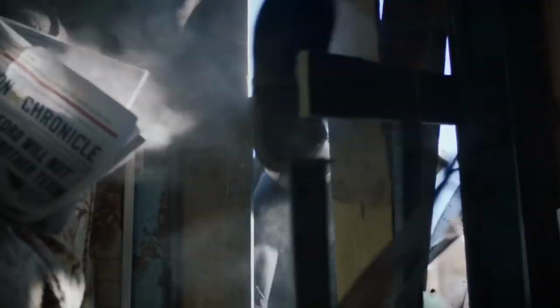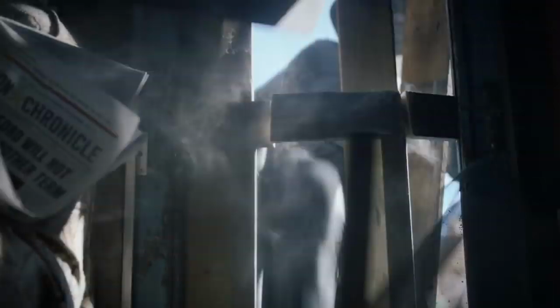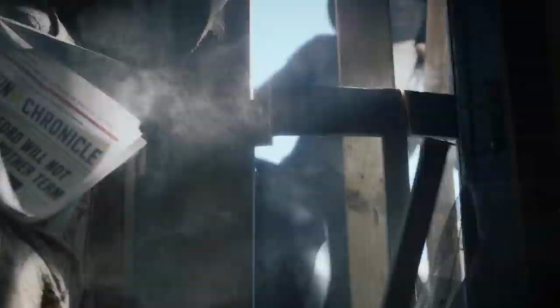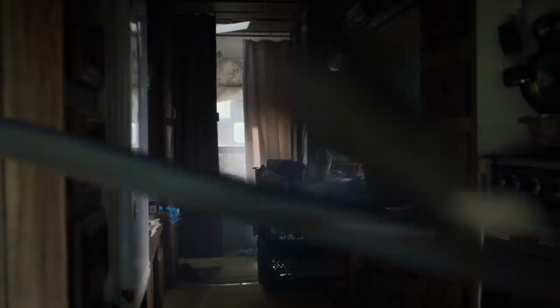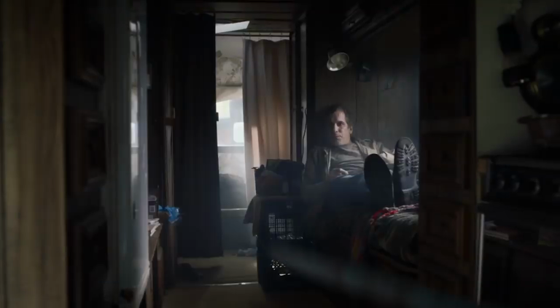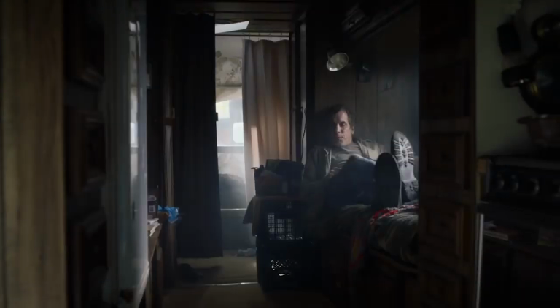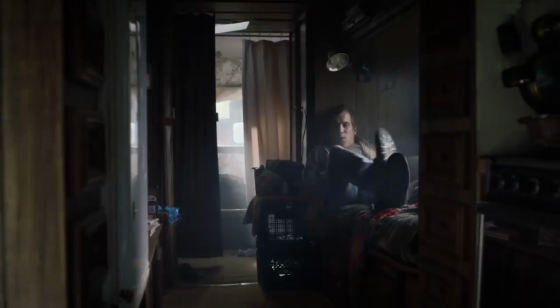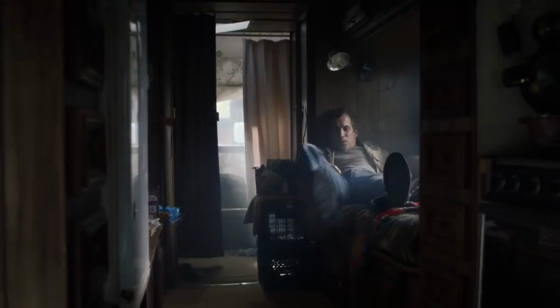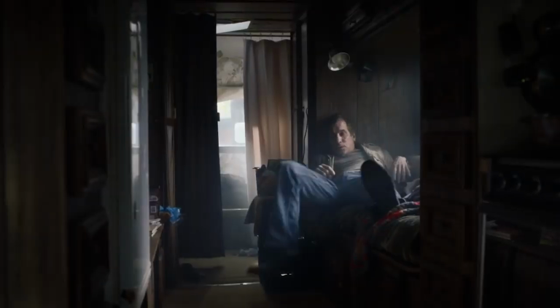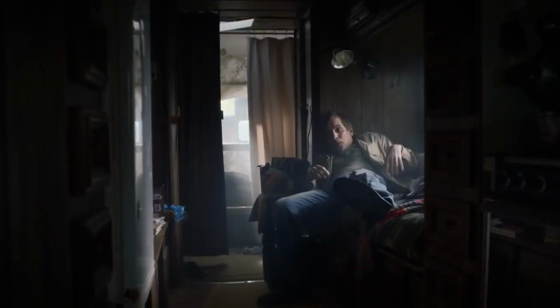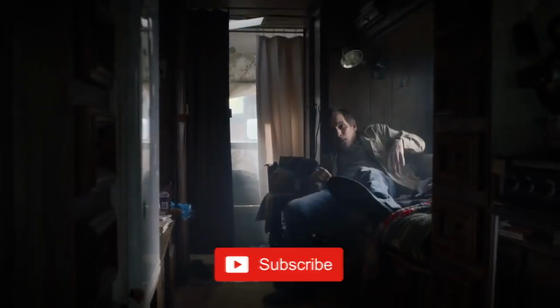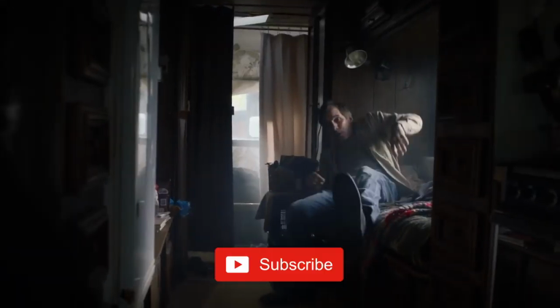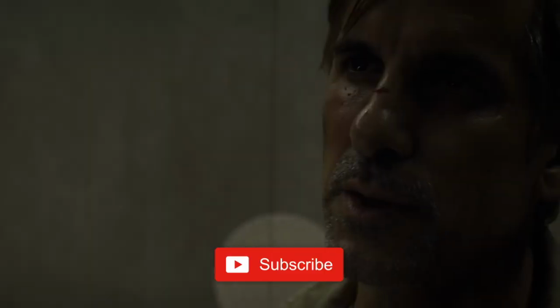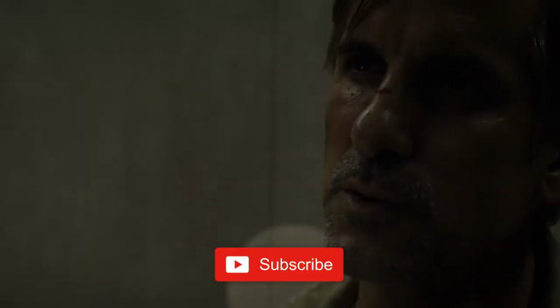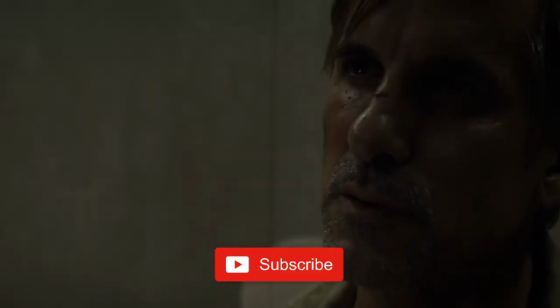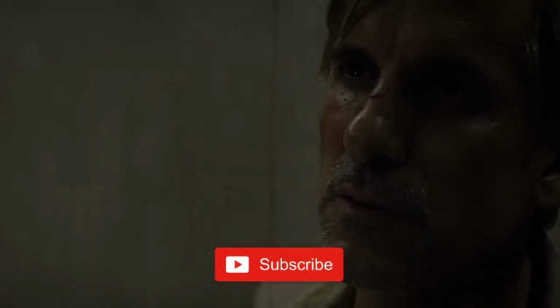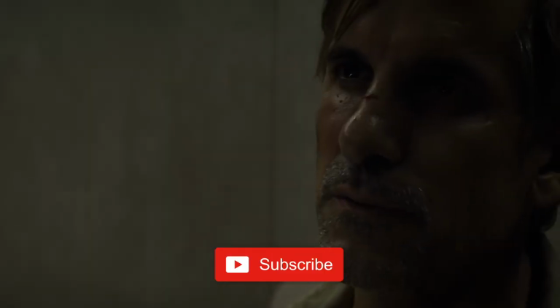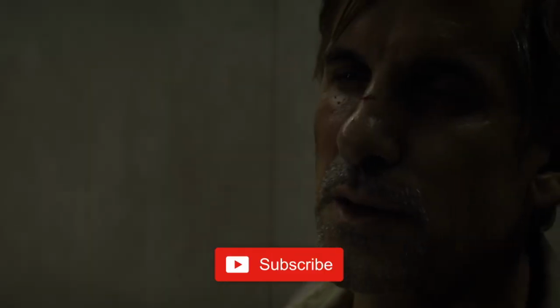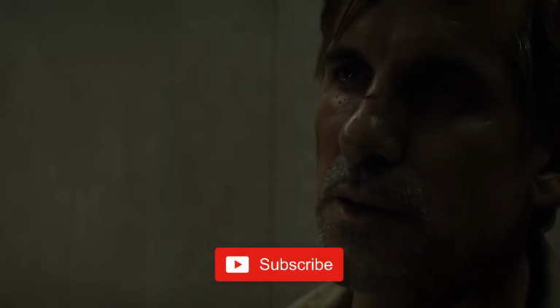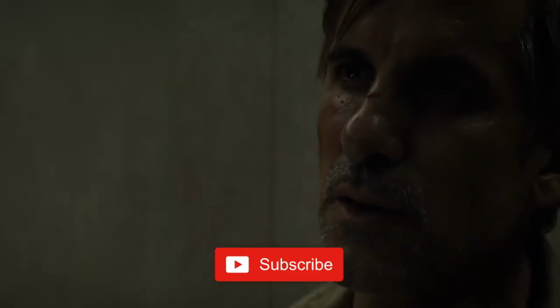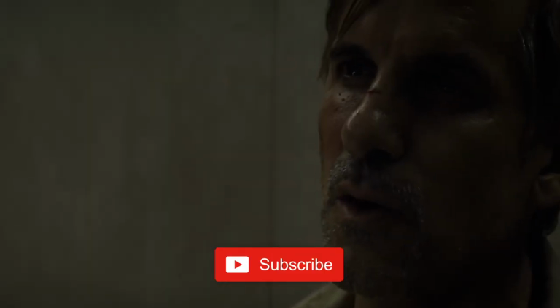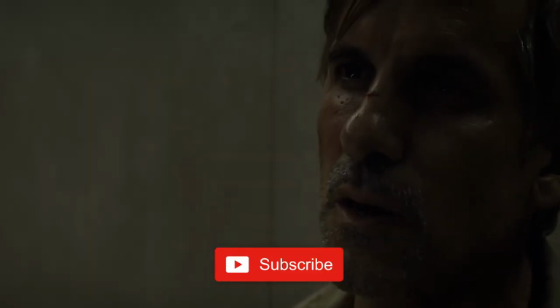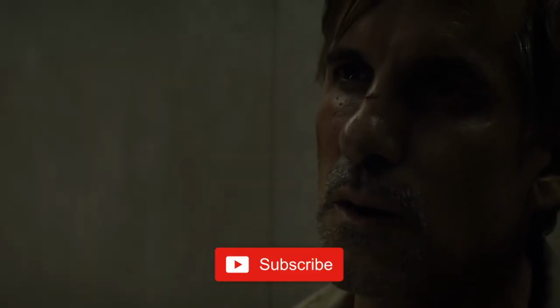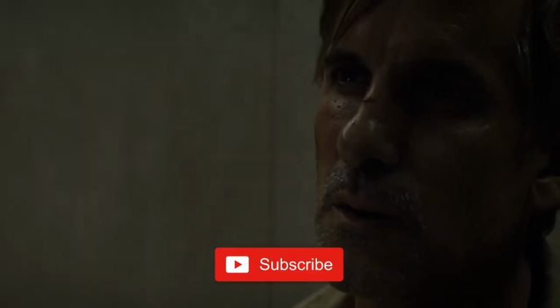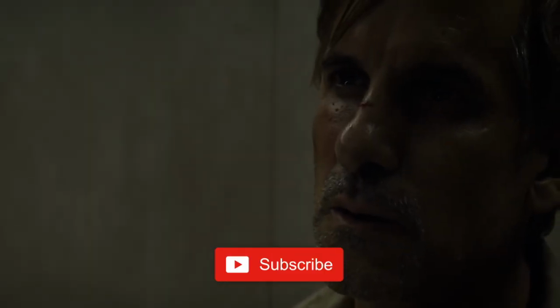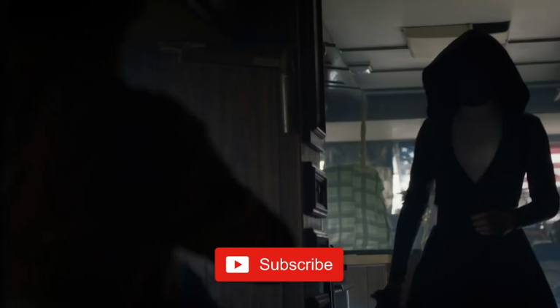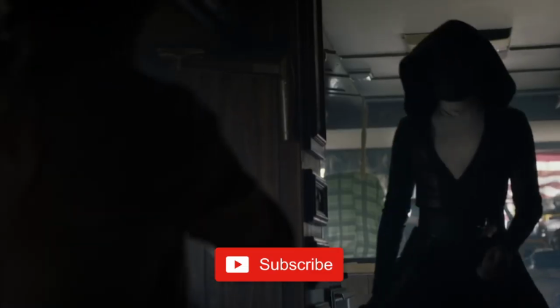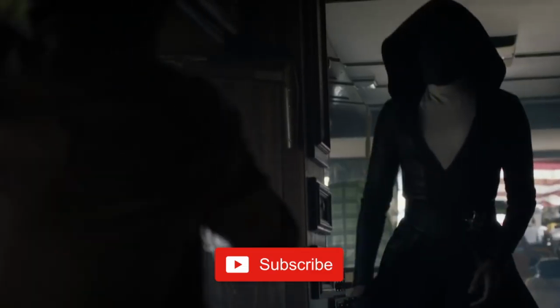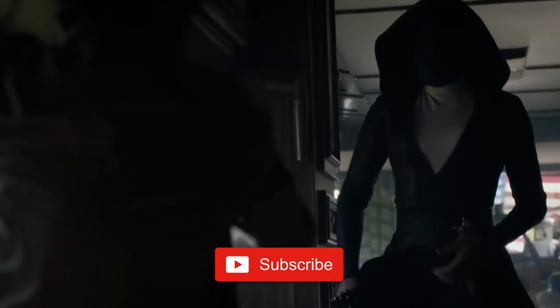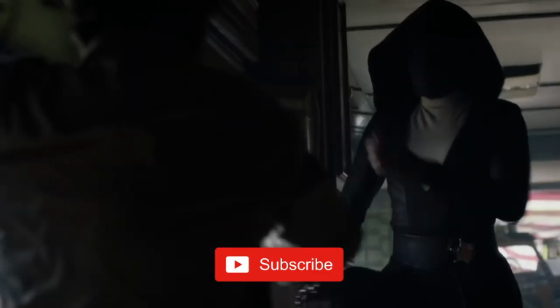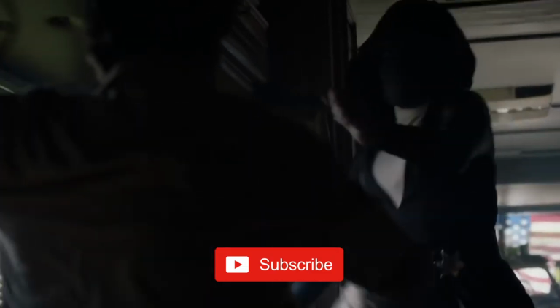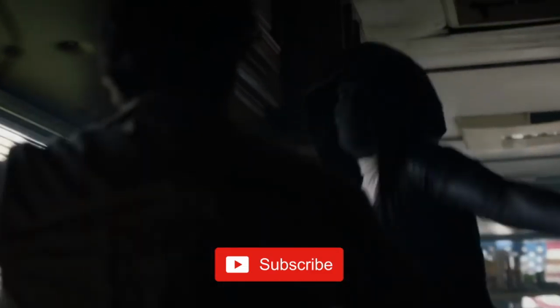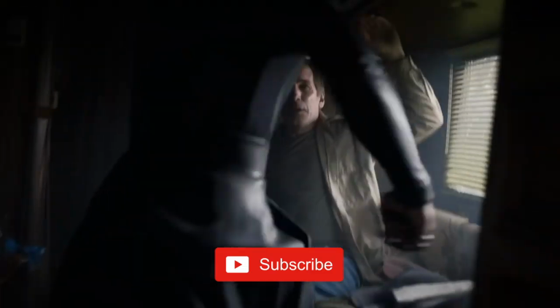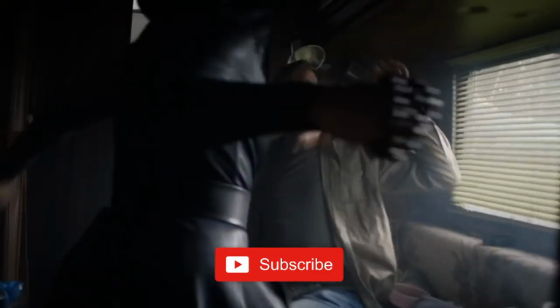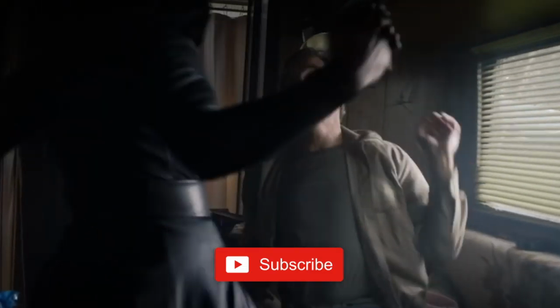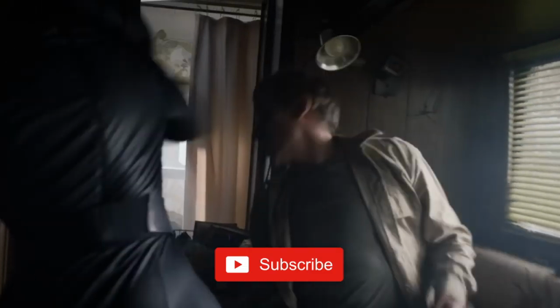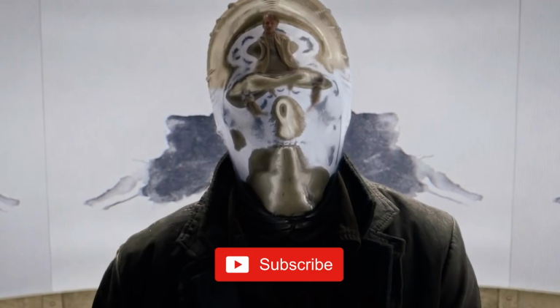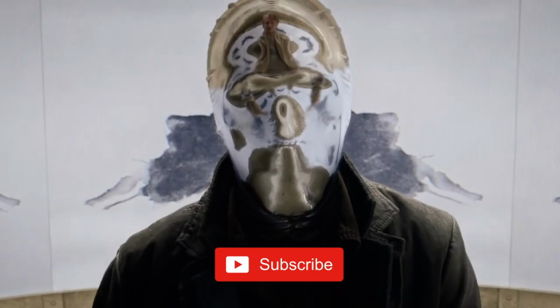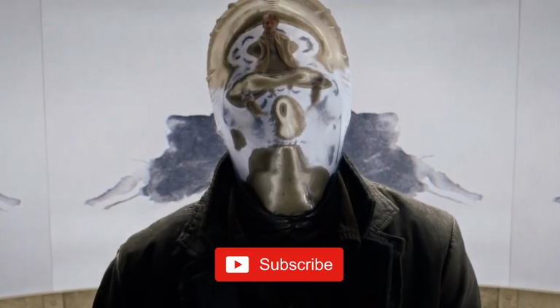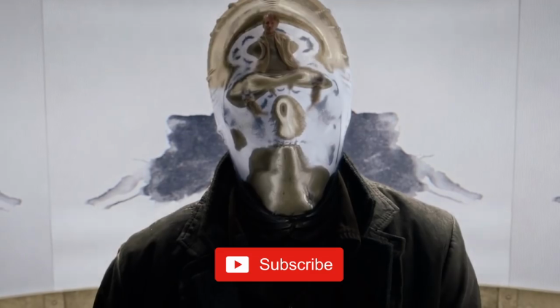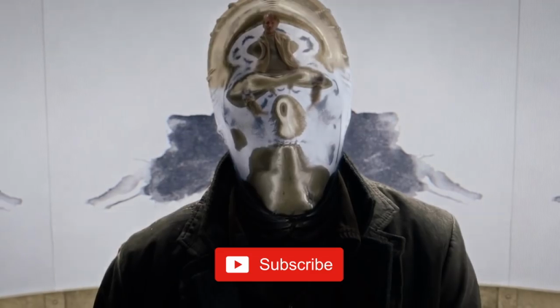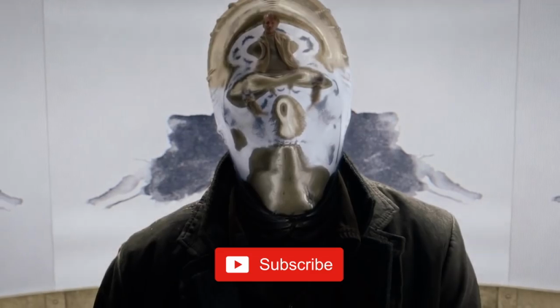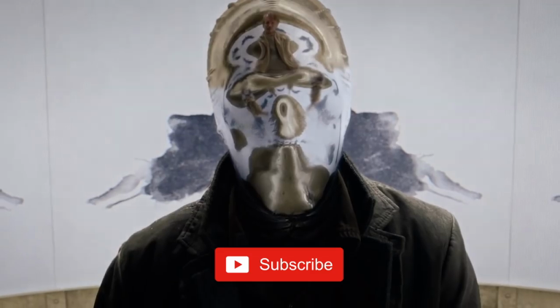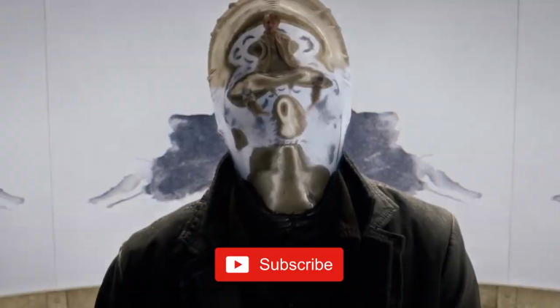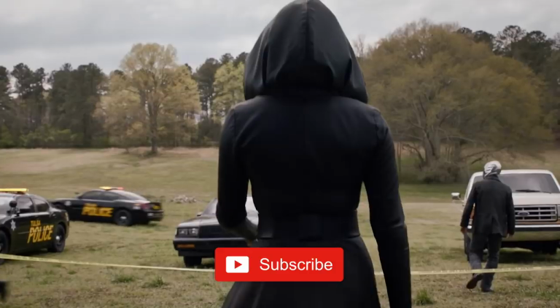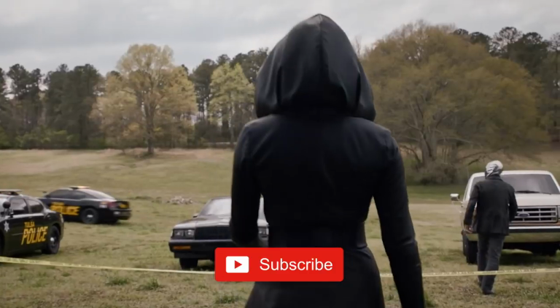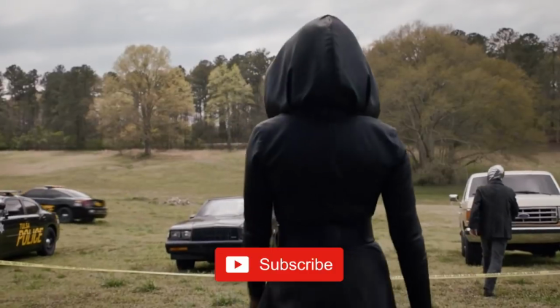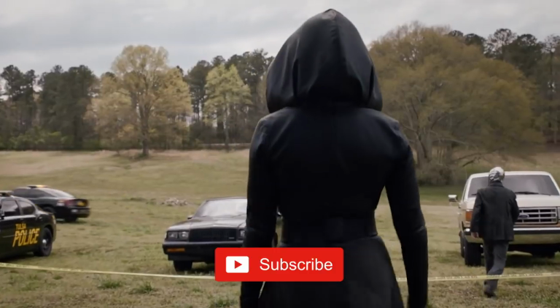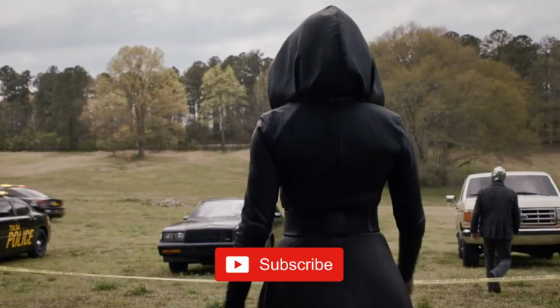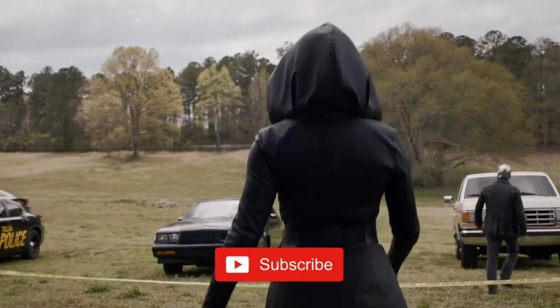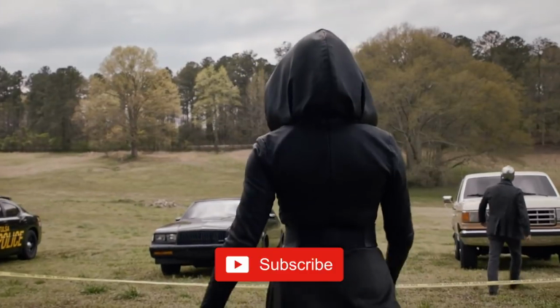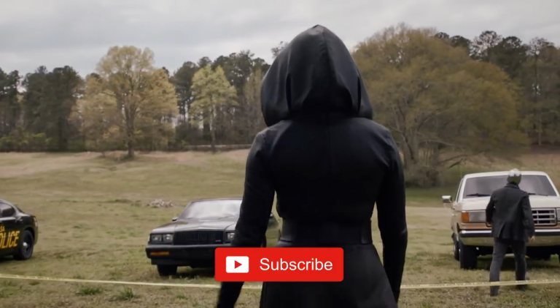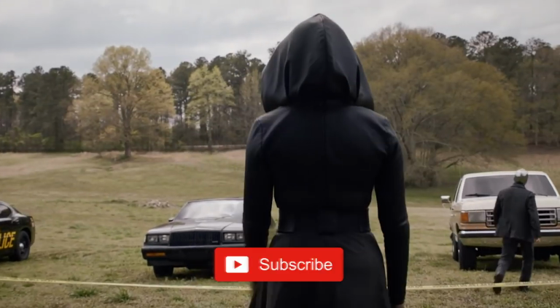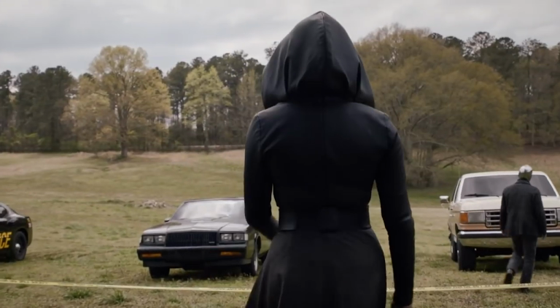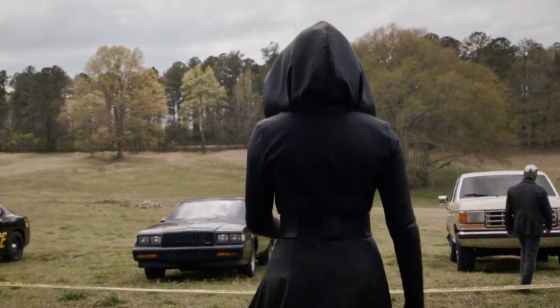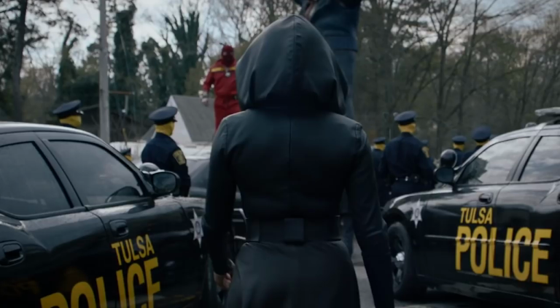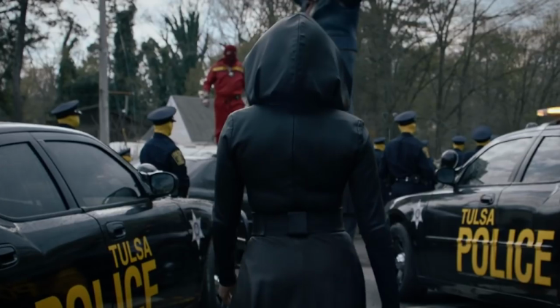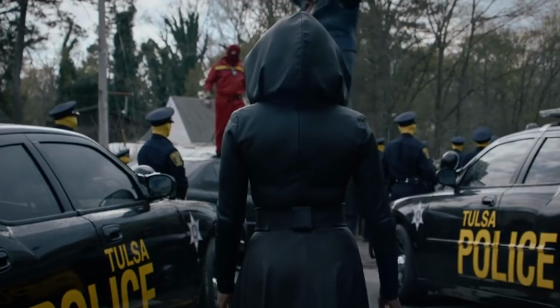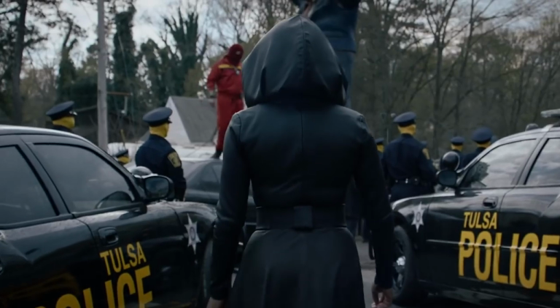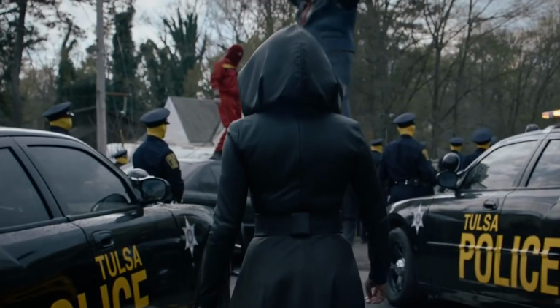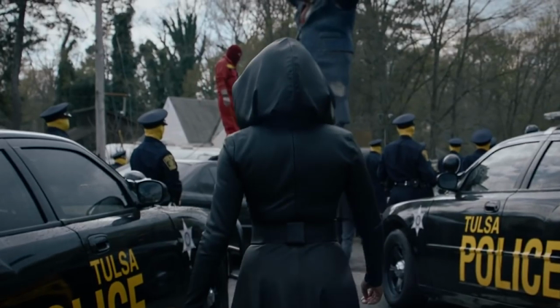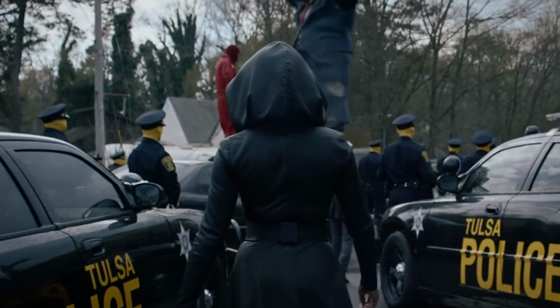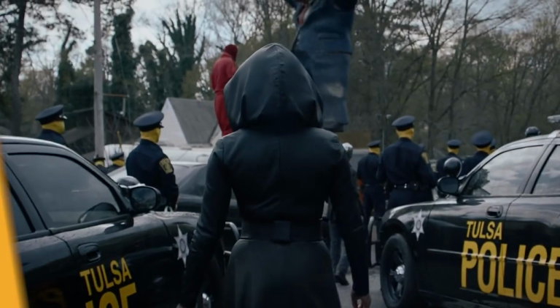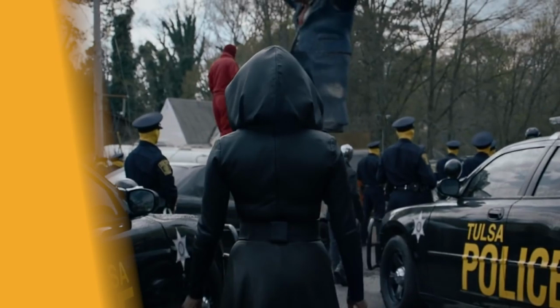Before we dive in, be sure to drop down and subscribe to keep up to date on all our videos, and if you want us to cover more from the Watchmen series, smash that like button.